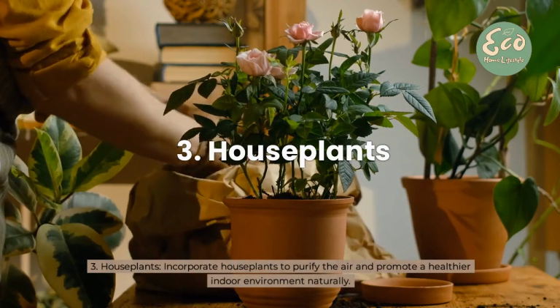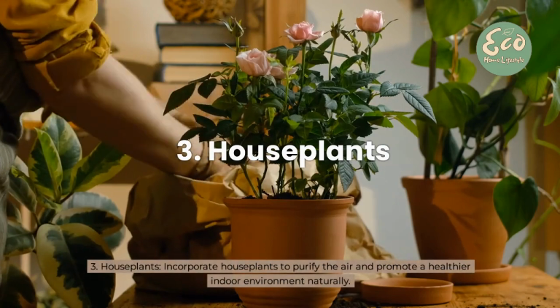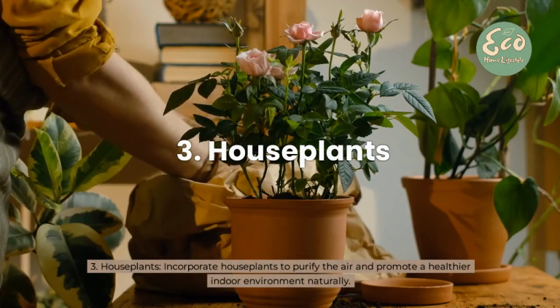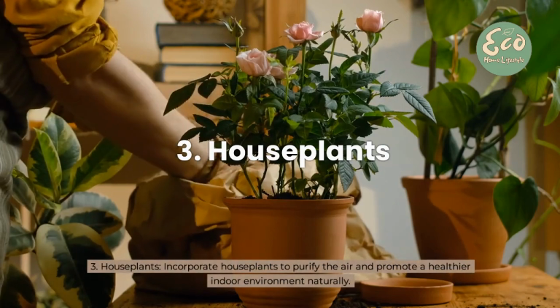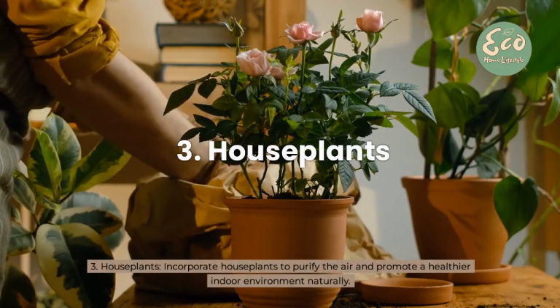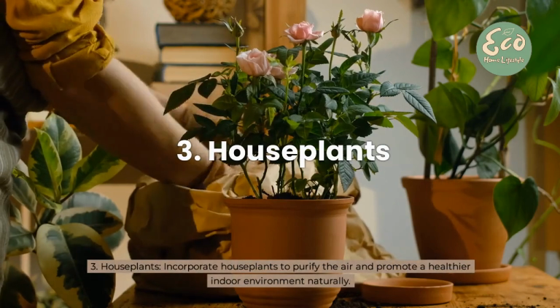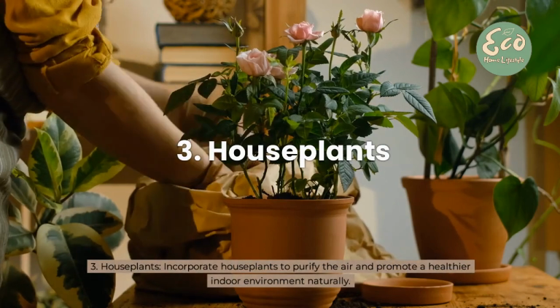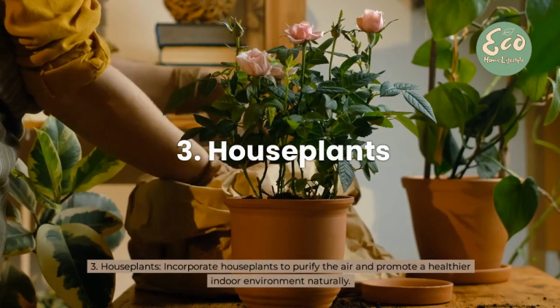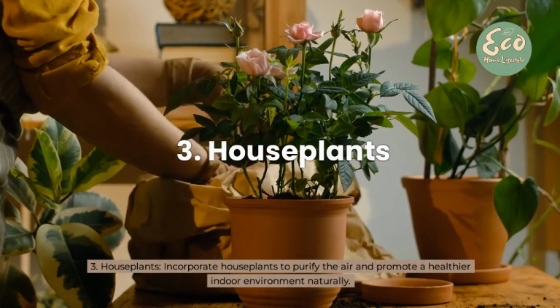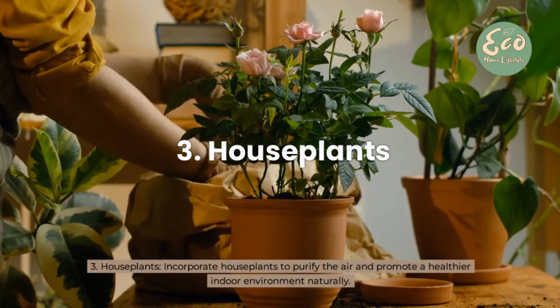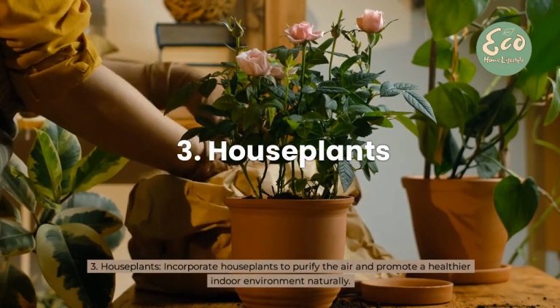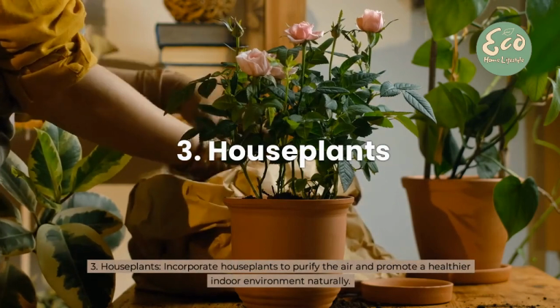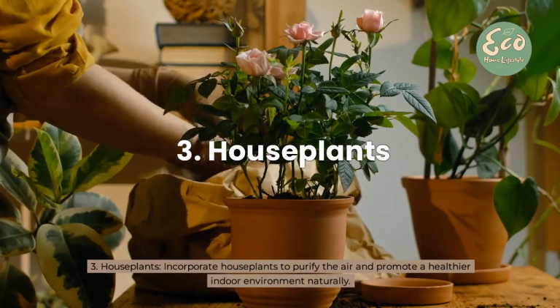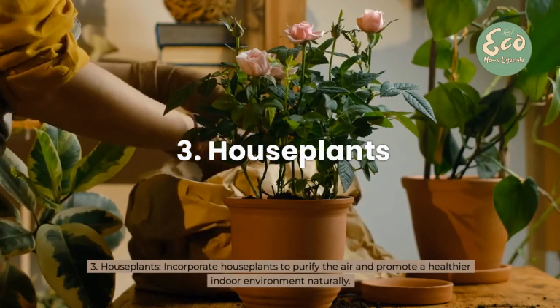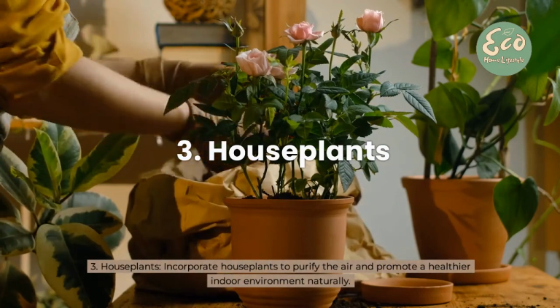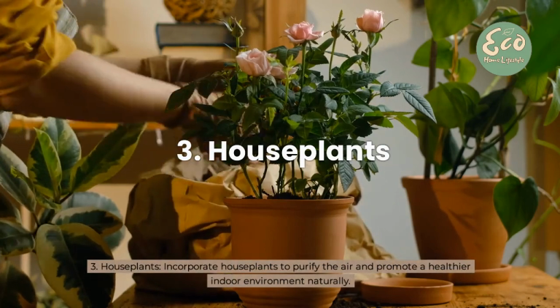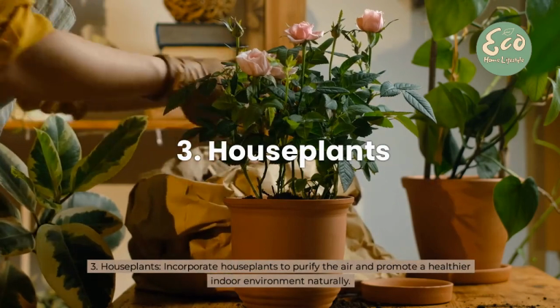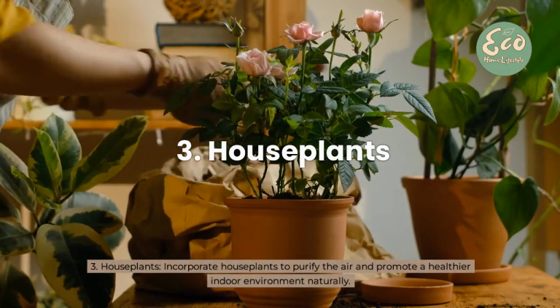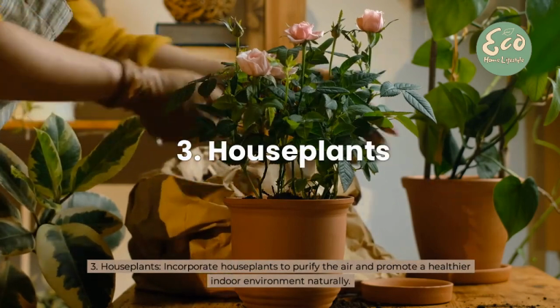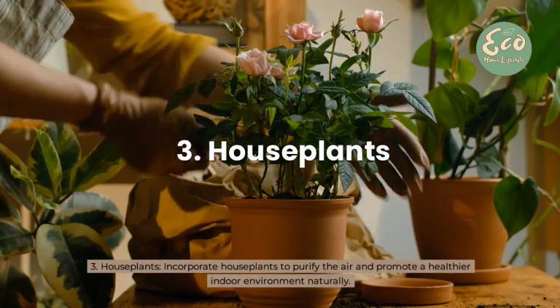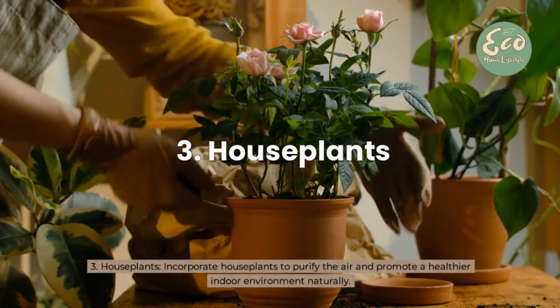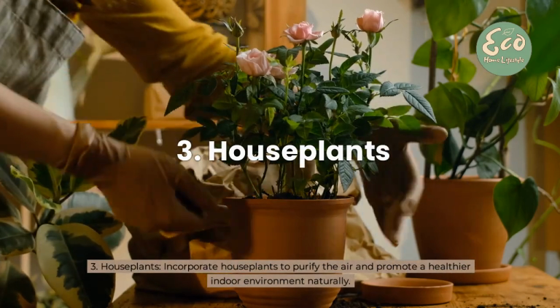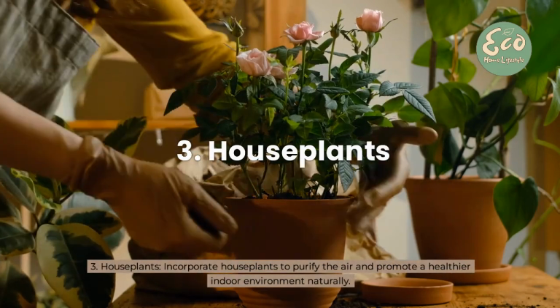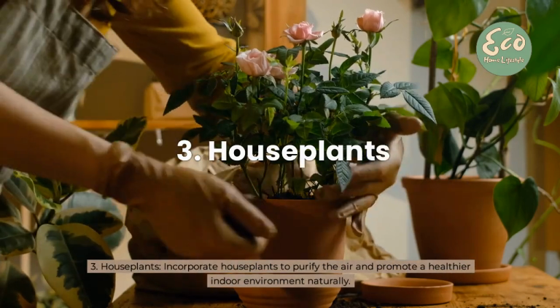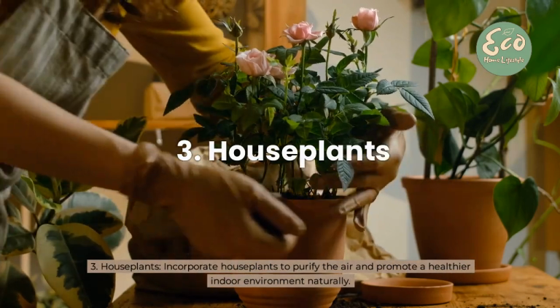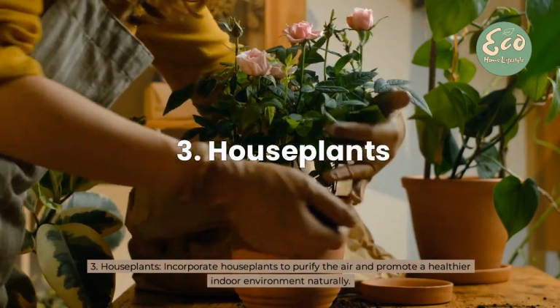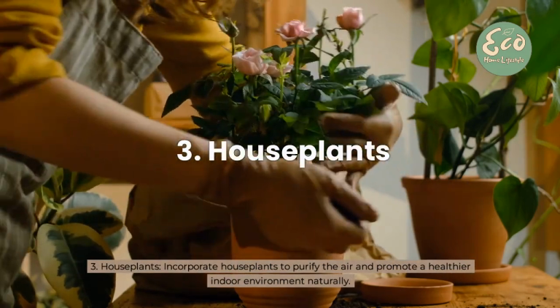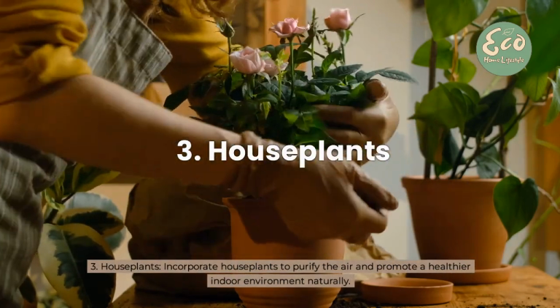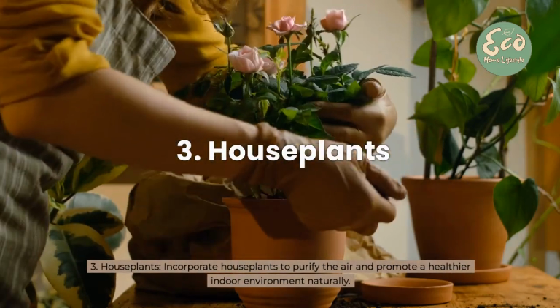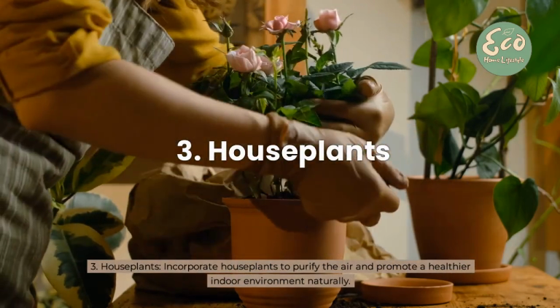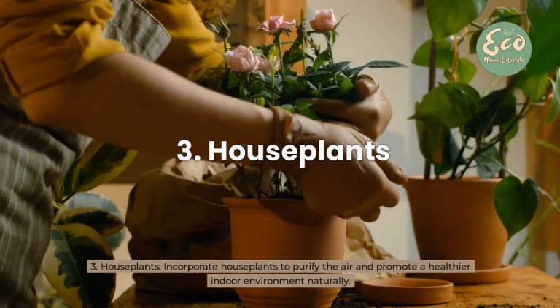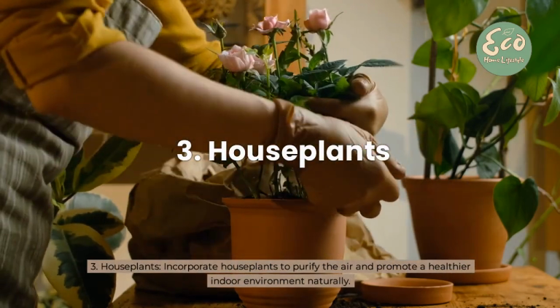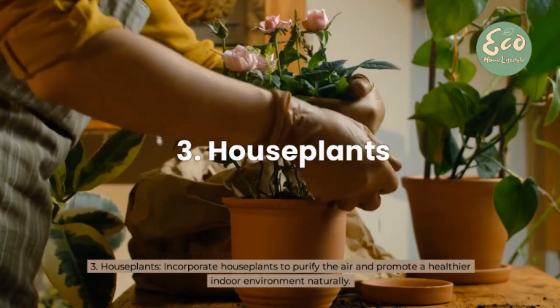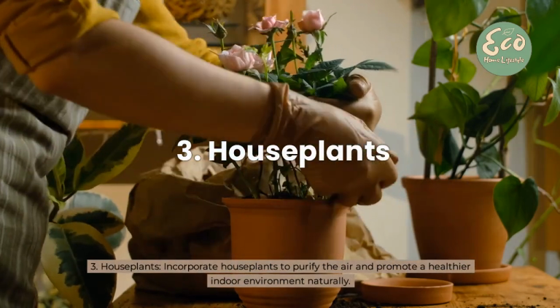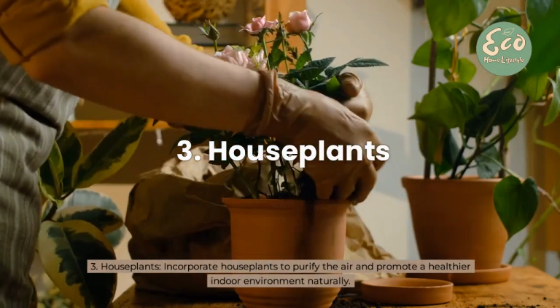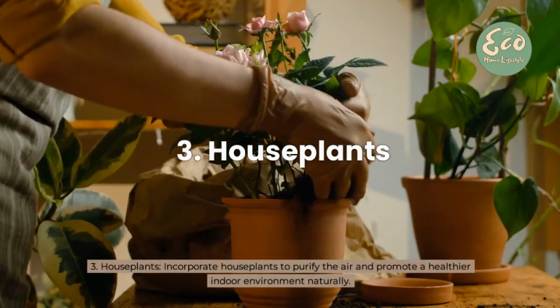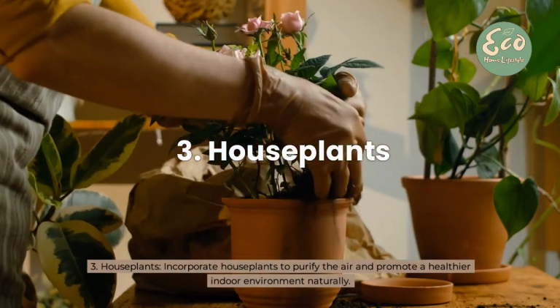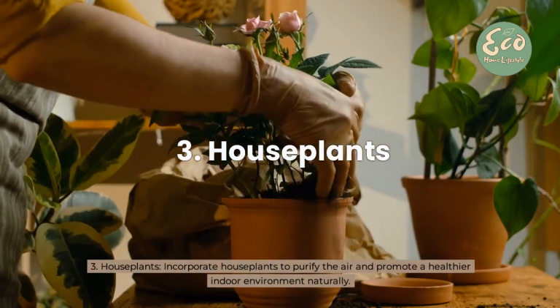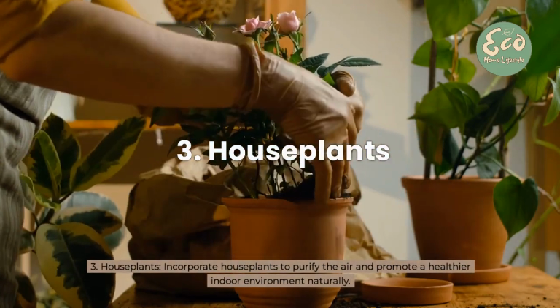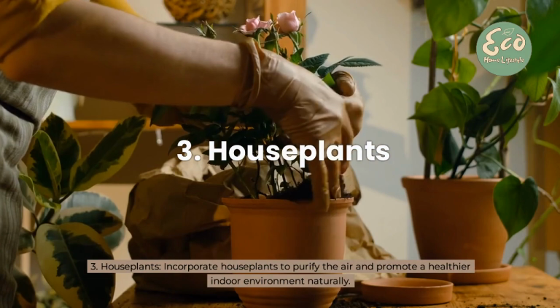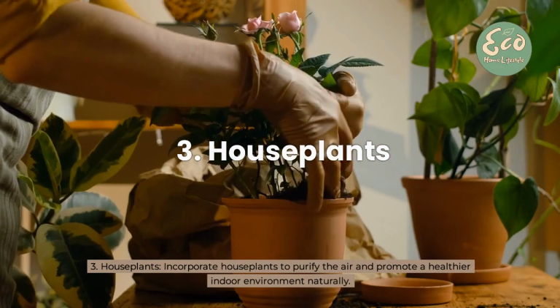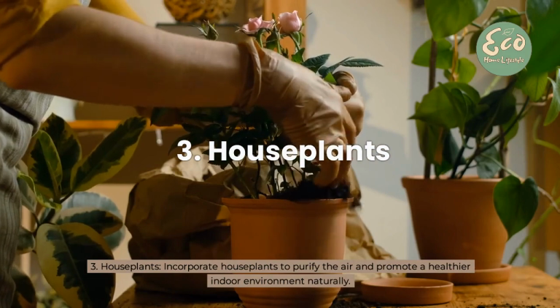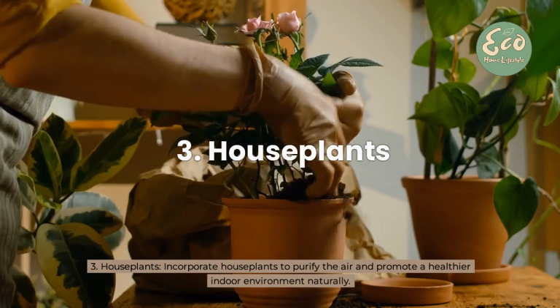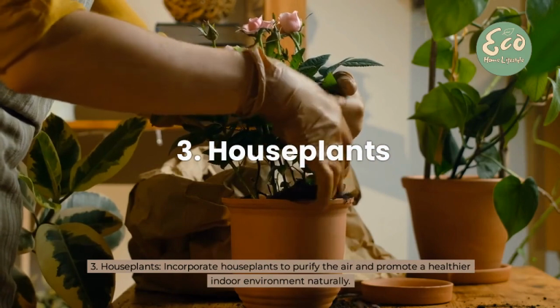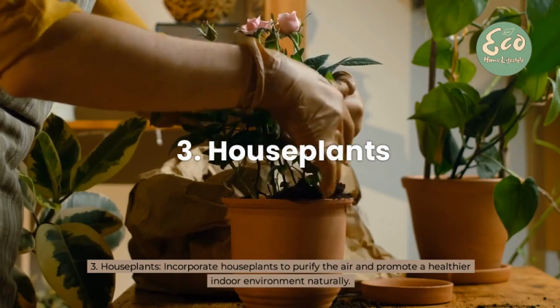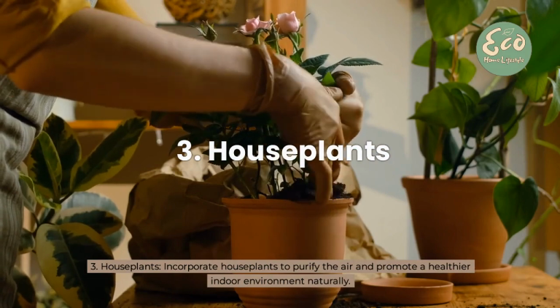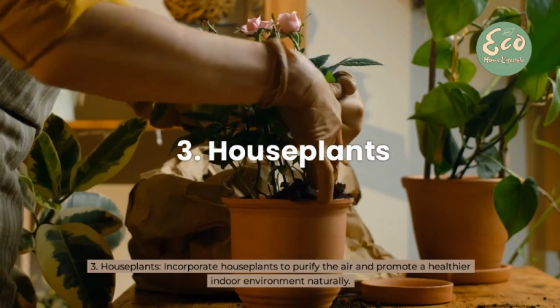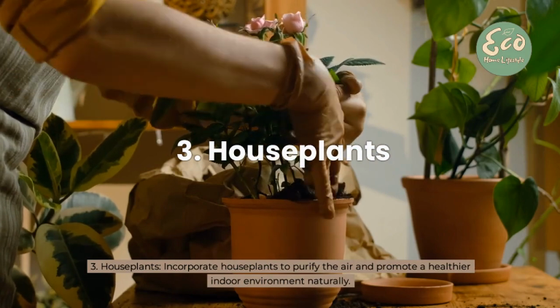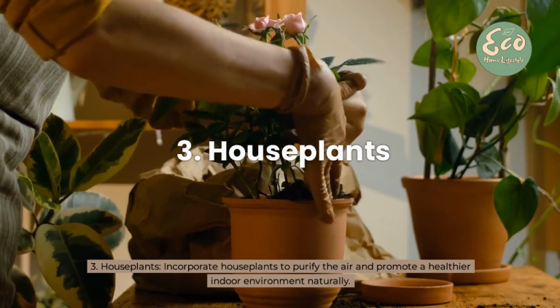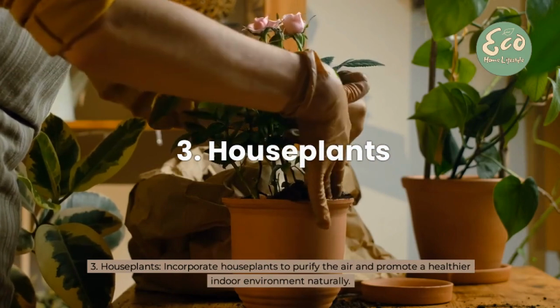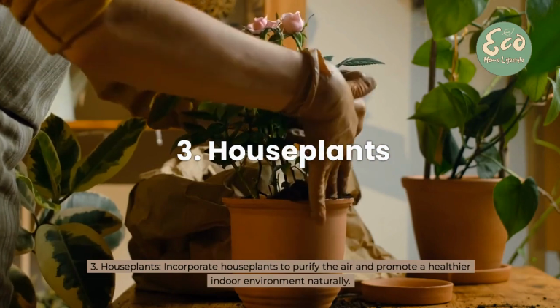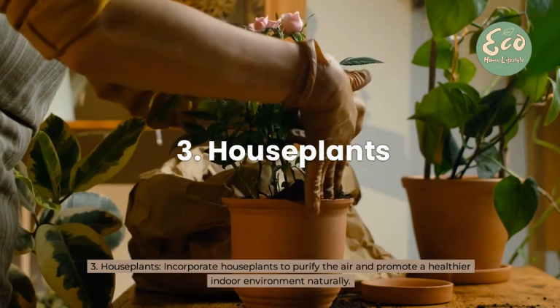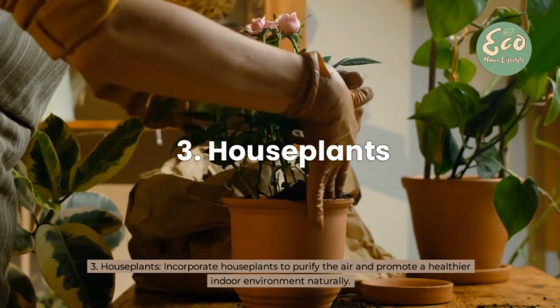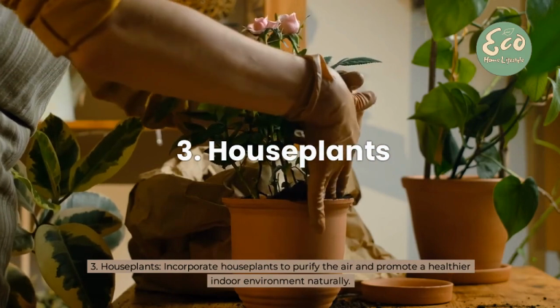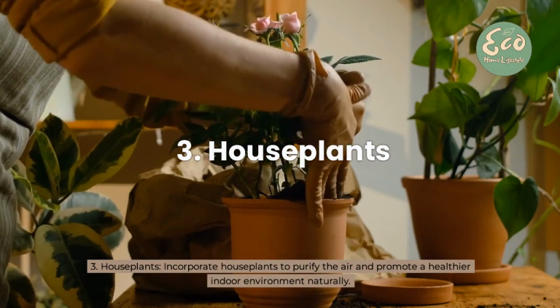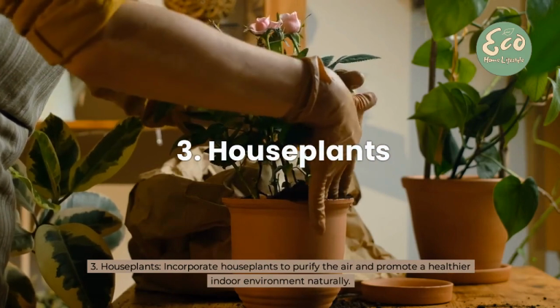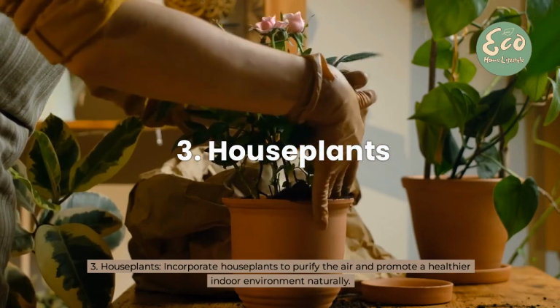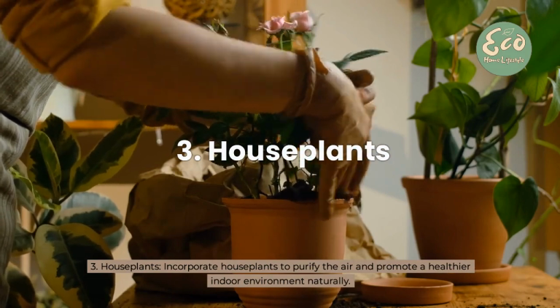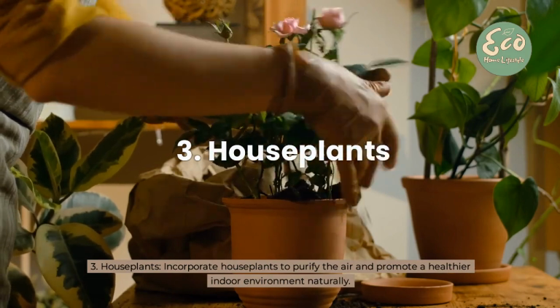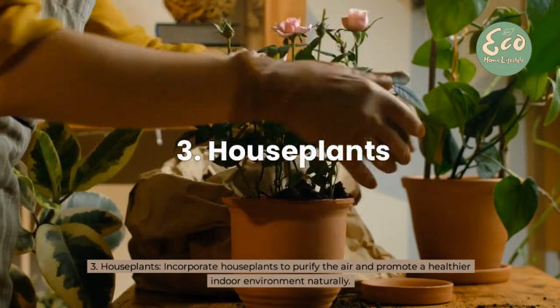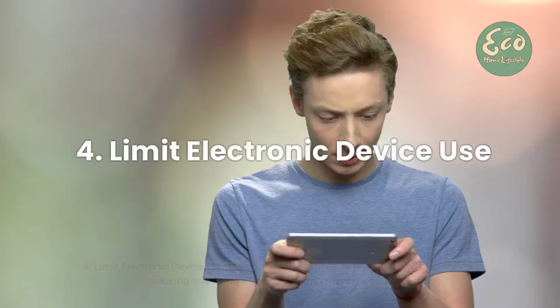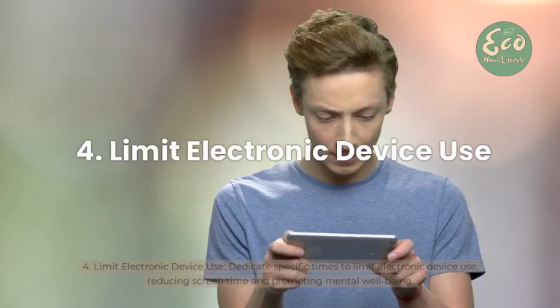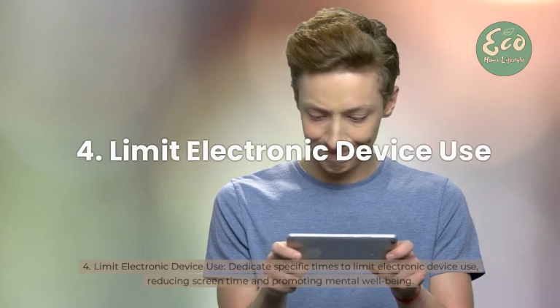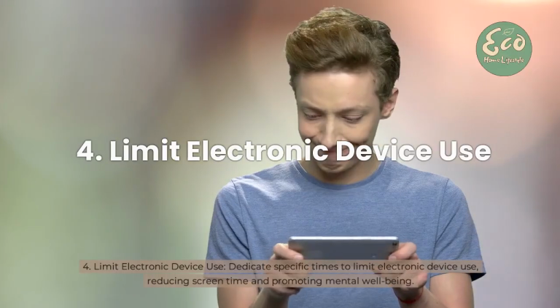3. Houseplants — incorporate houseplants to purify the air and promote a healthier indoor environment naturally.